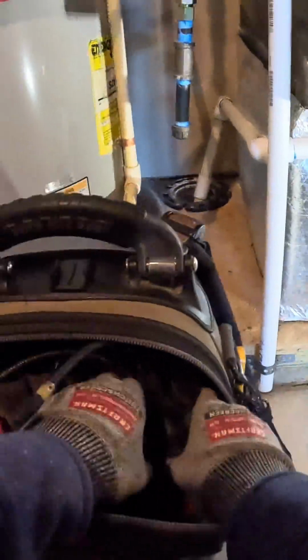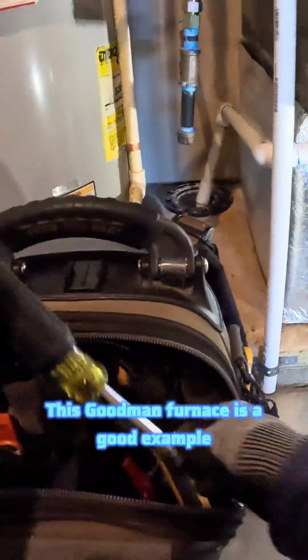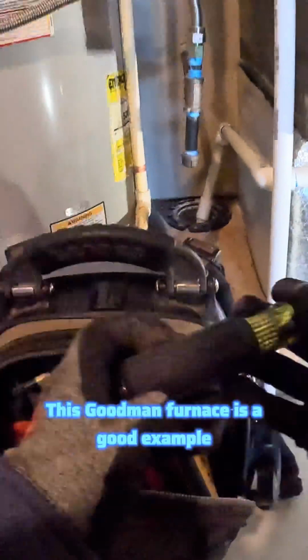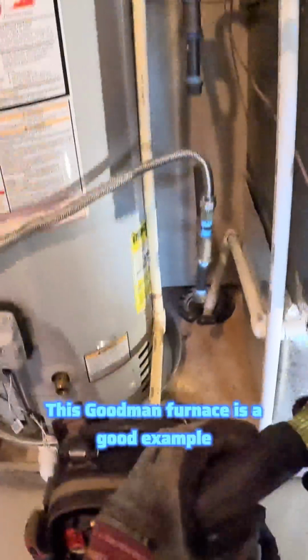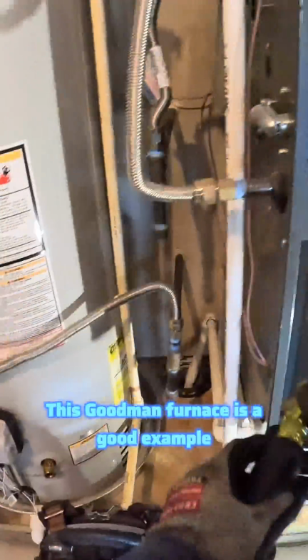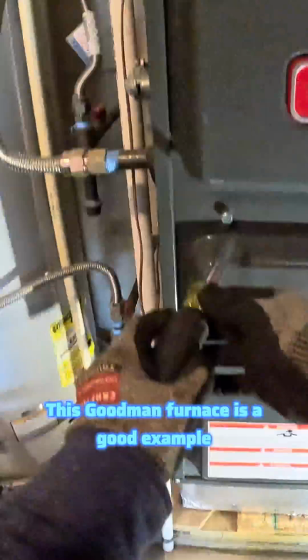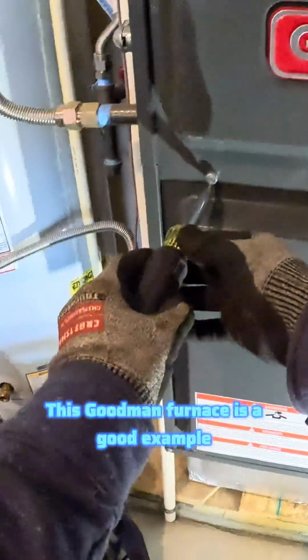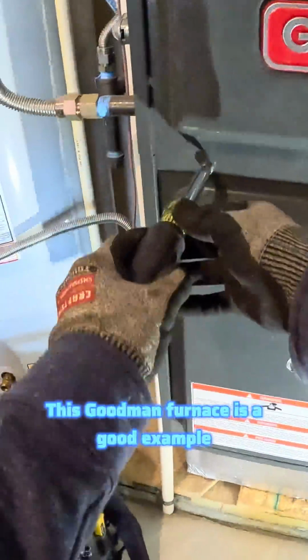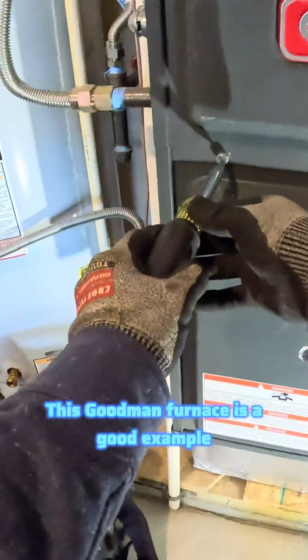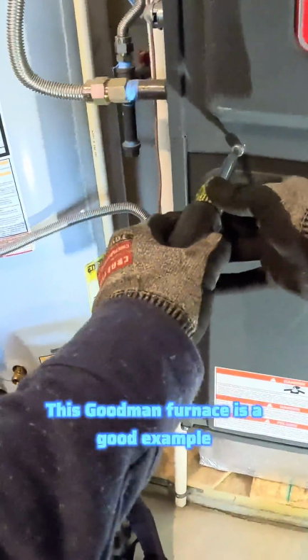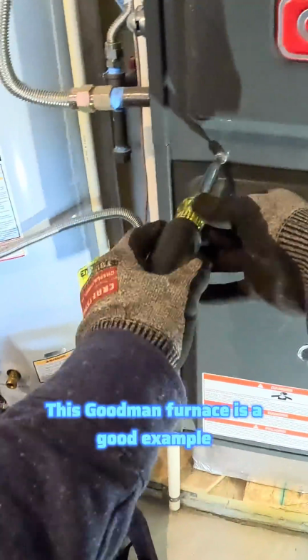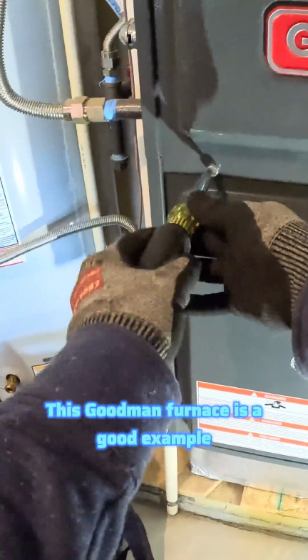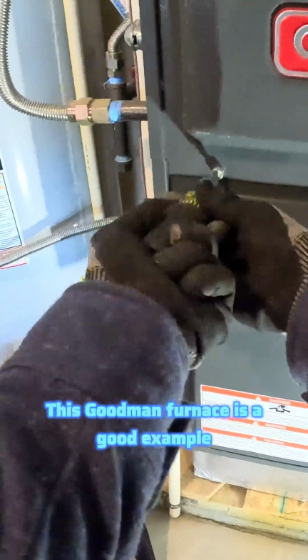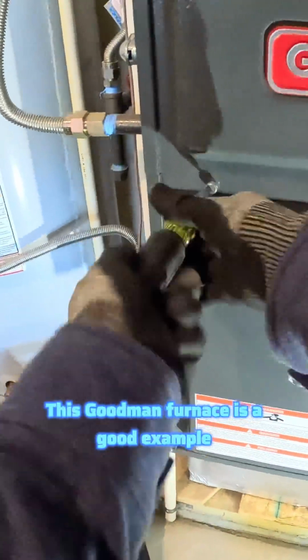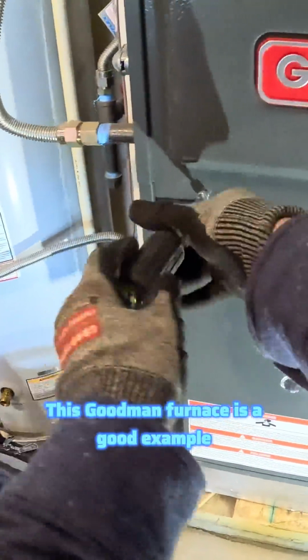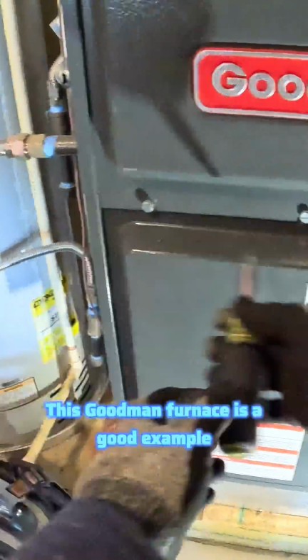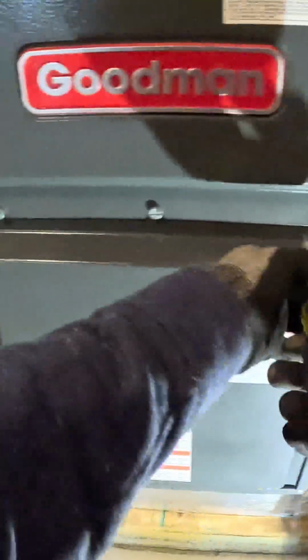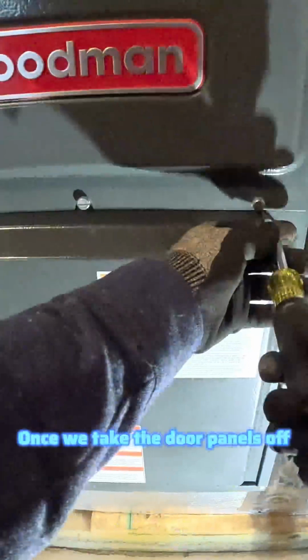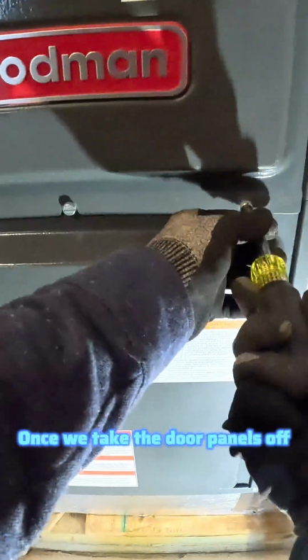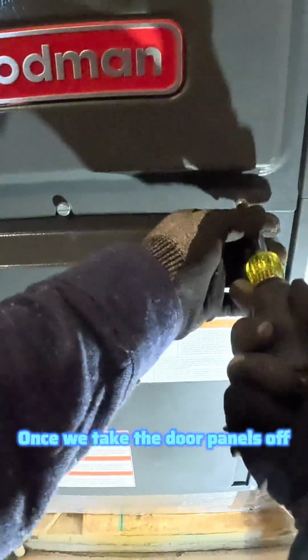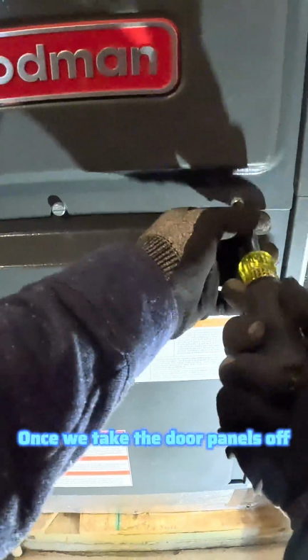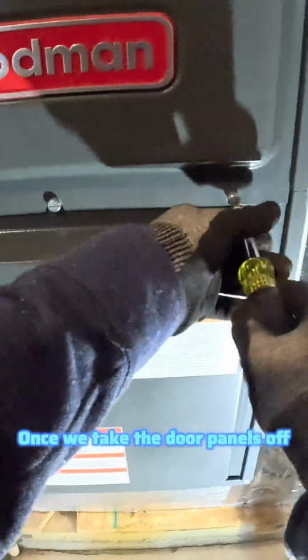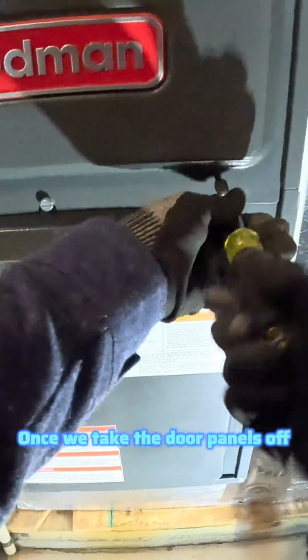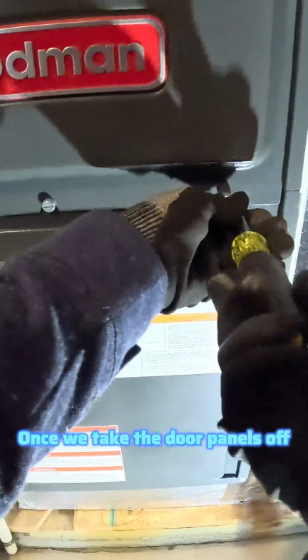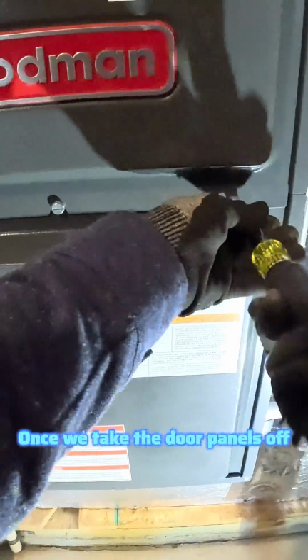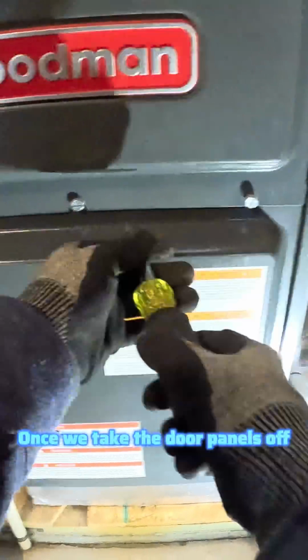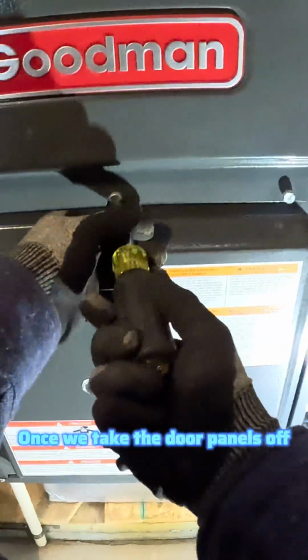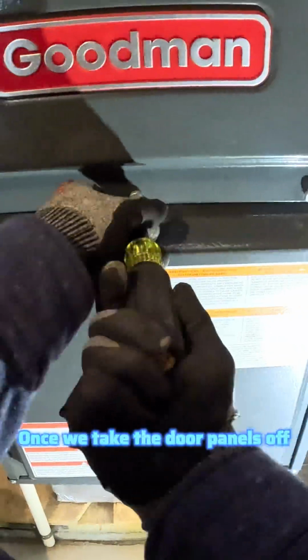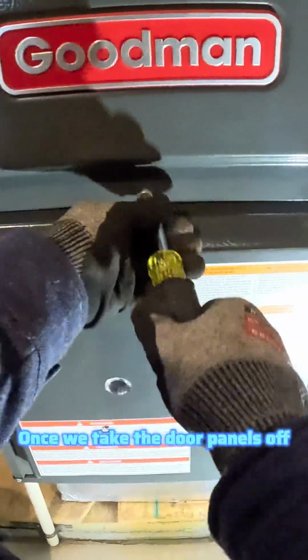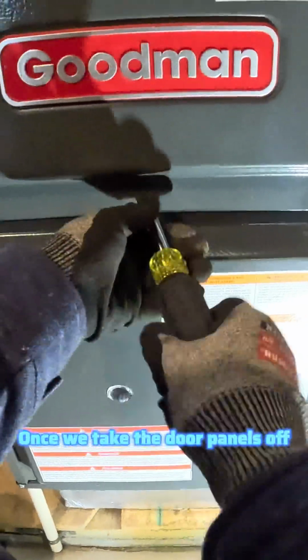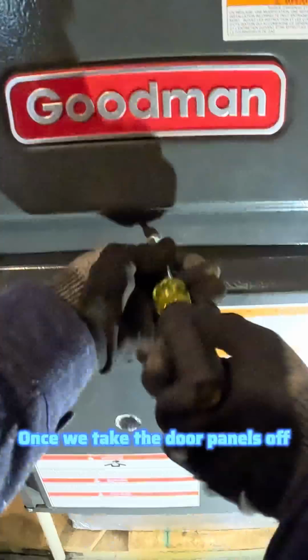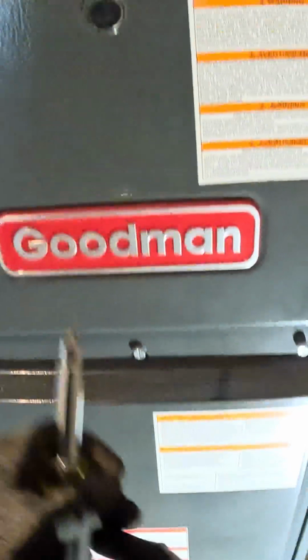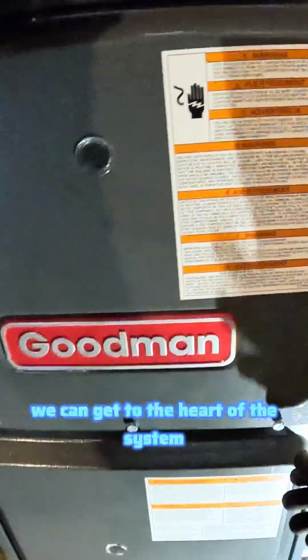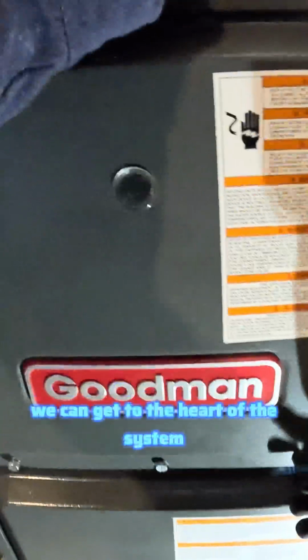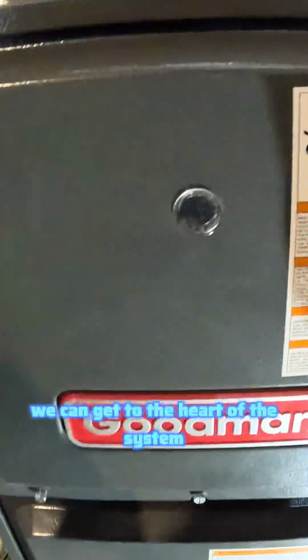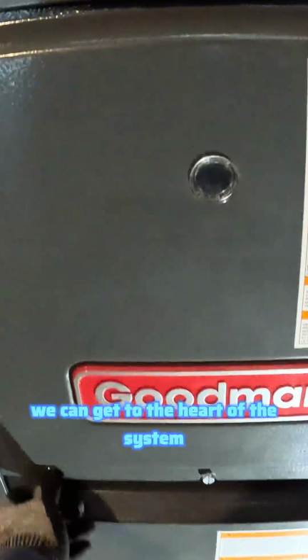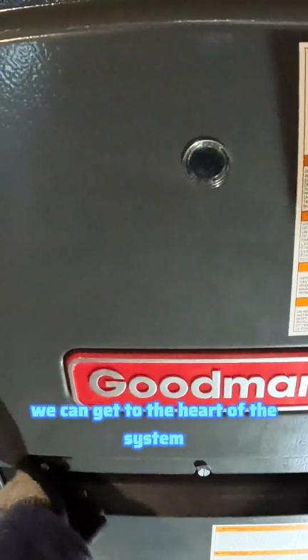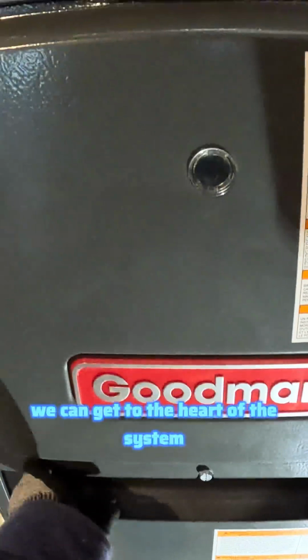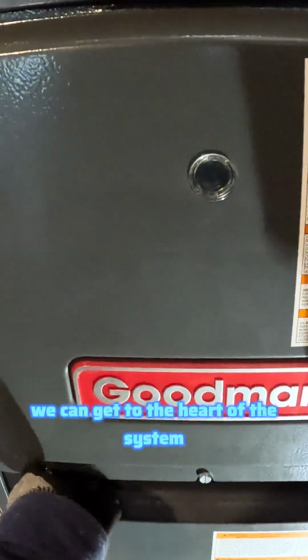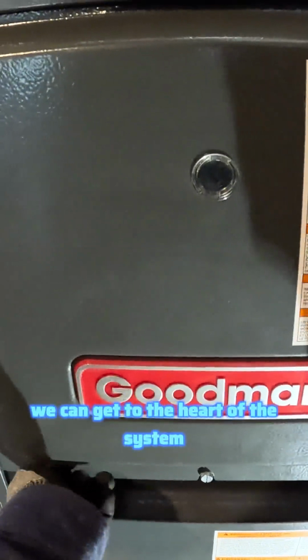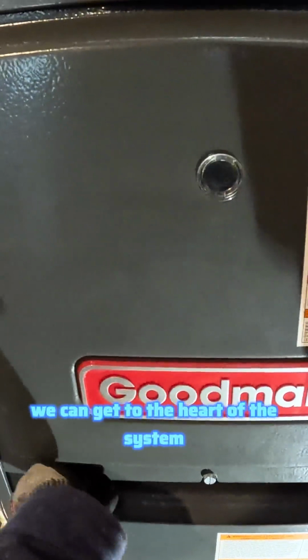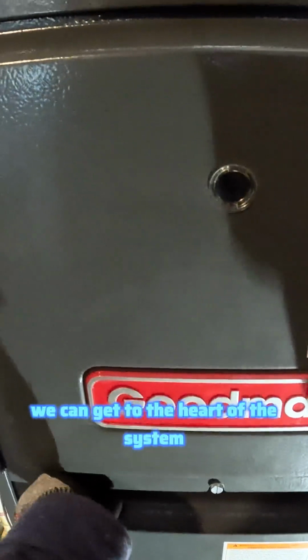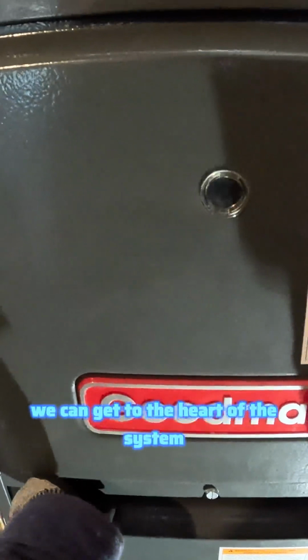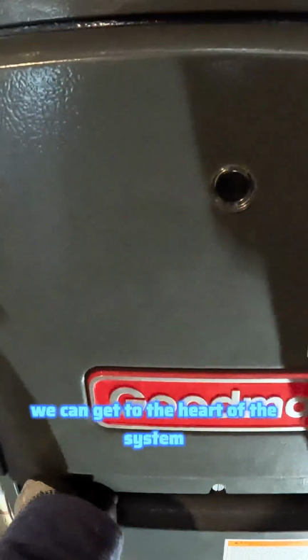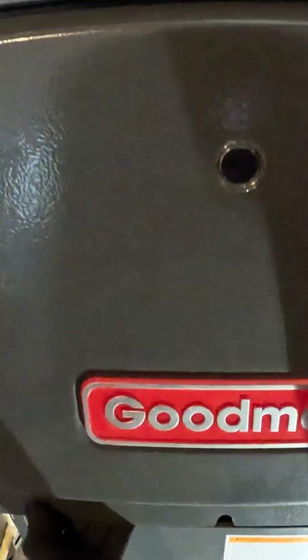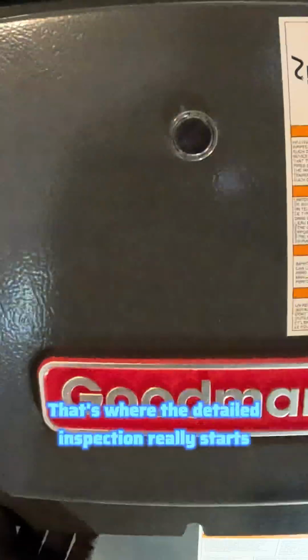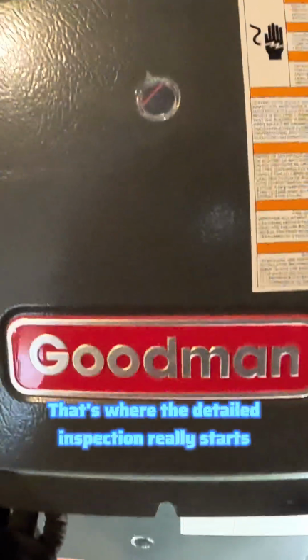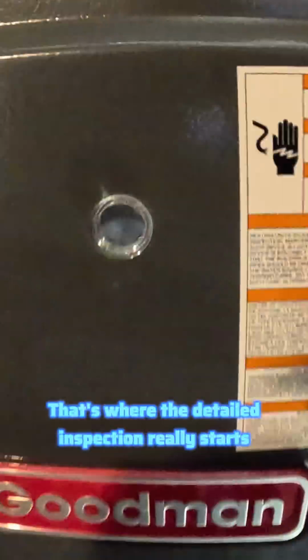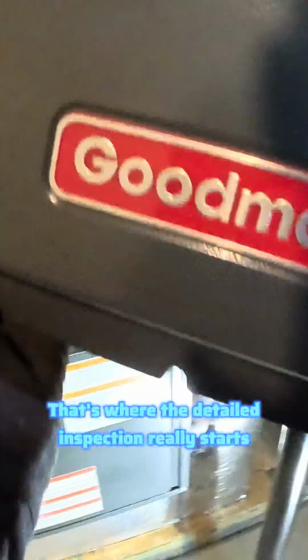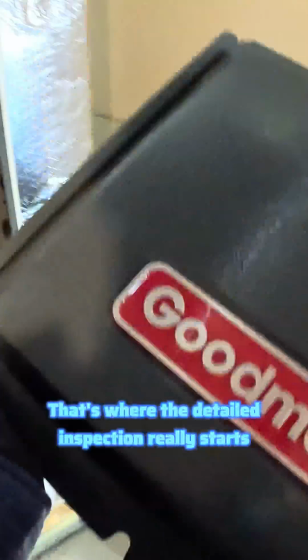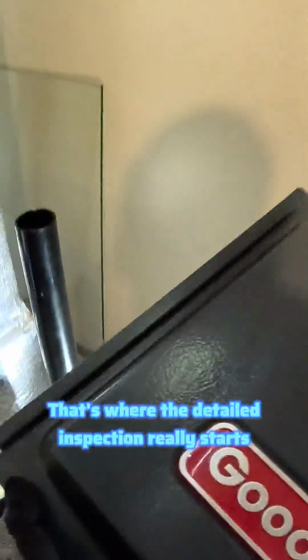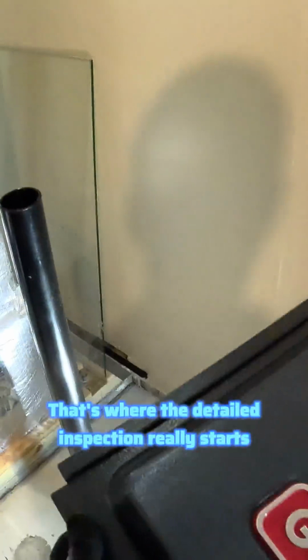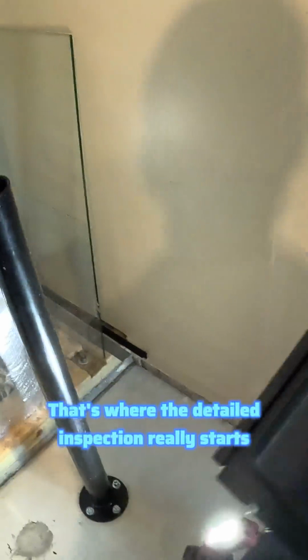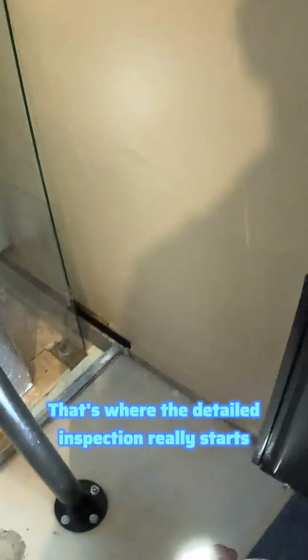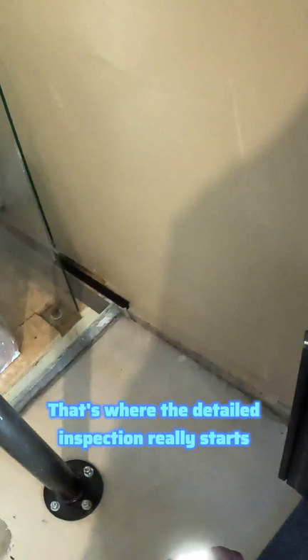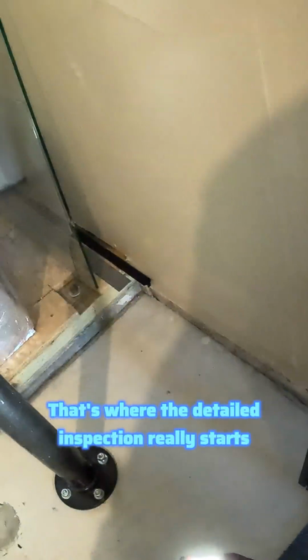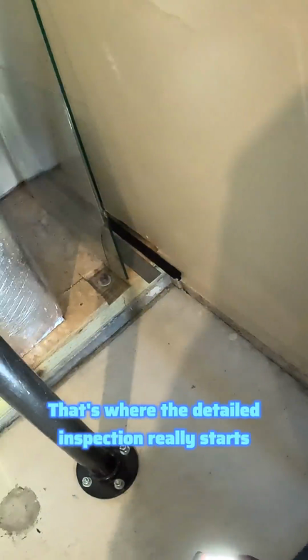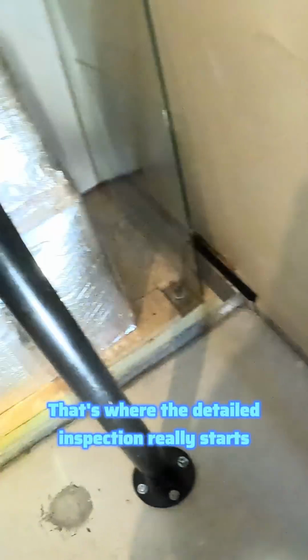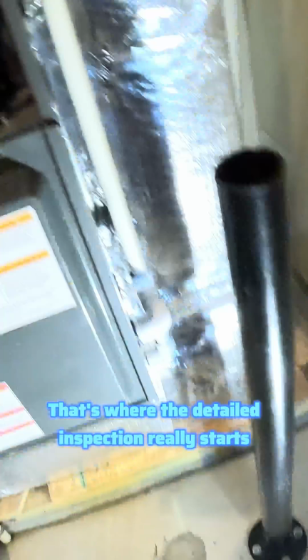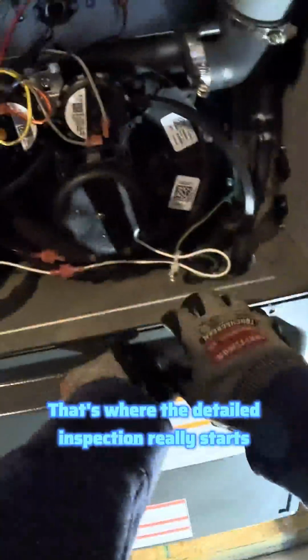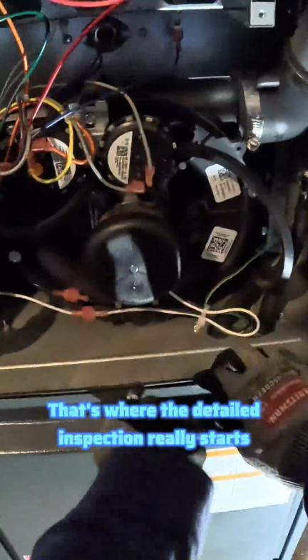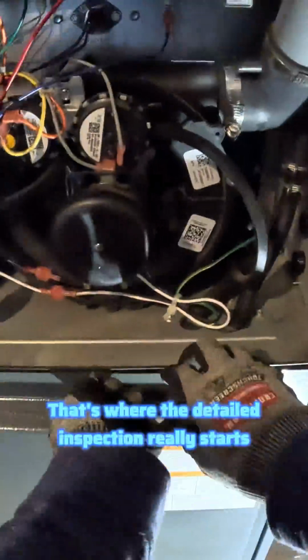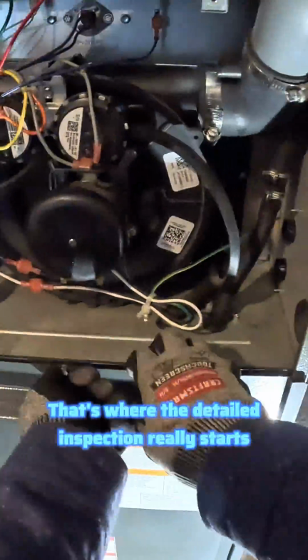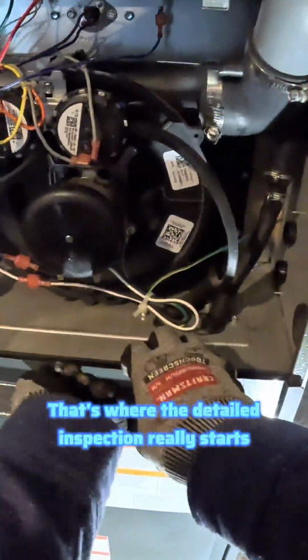This Goodman furnace is a good example. Once we take the door panels off, we can get to the heart of the system. That's where the detailed inspection really starts.